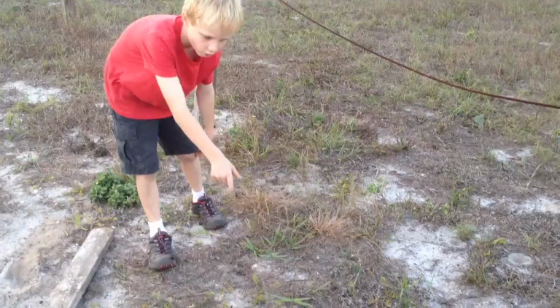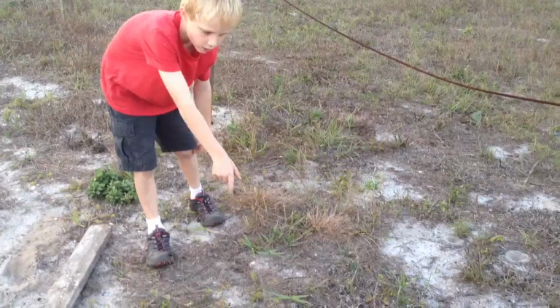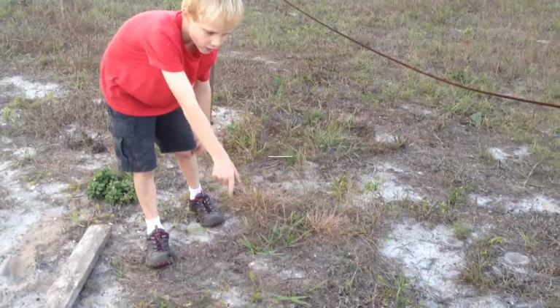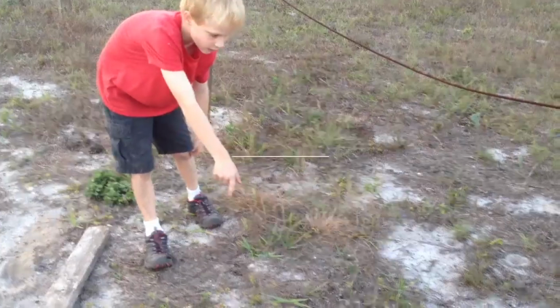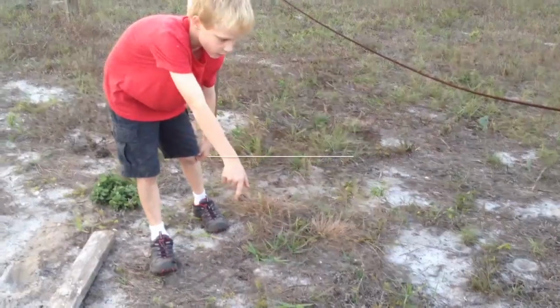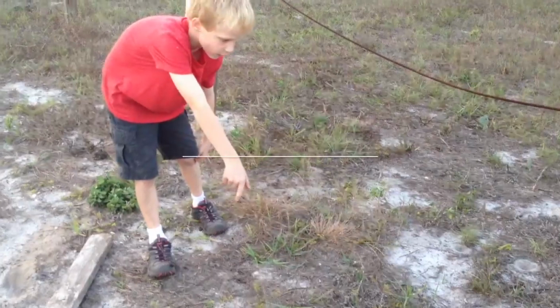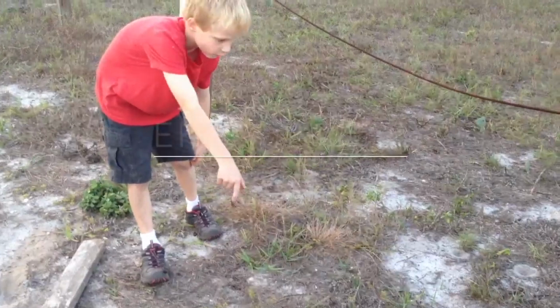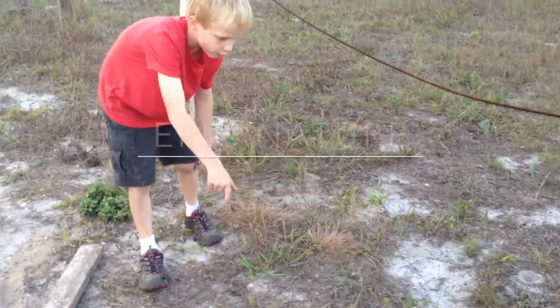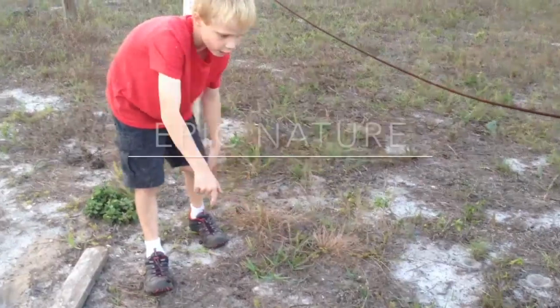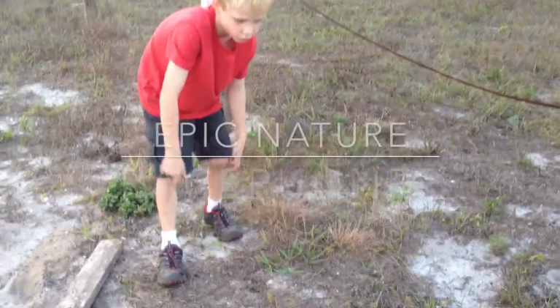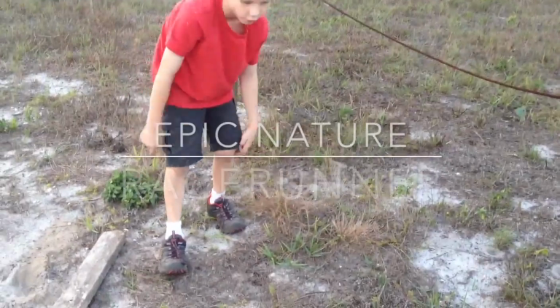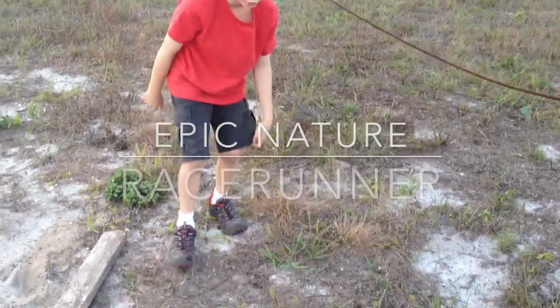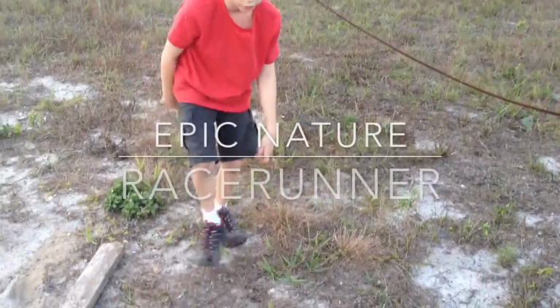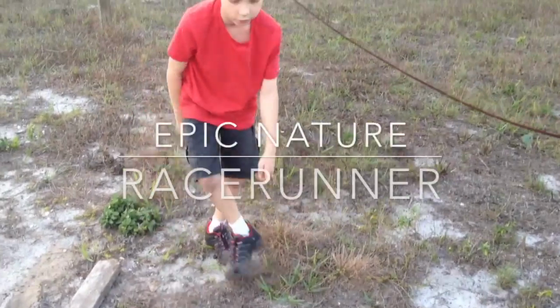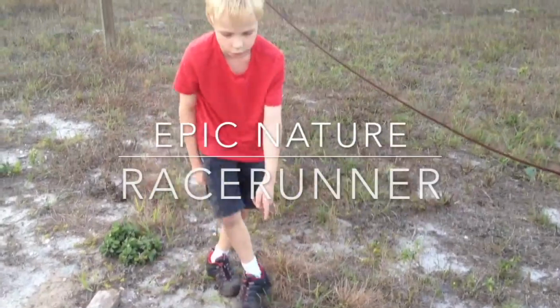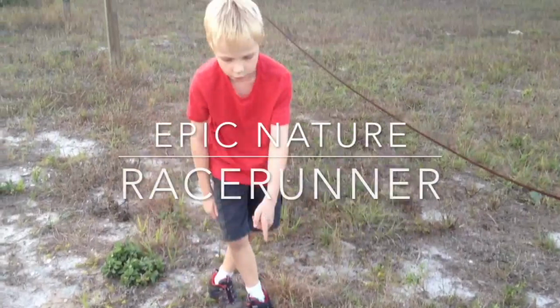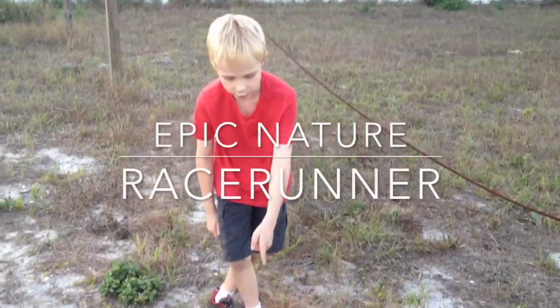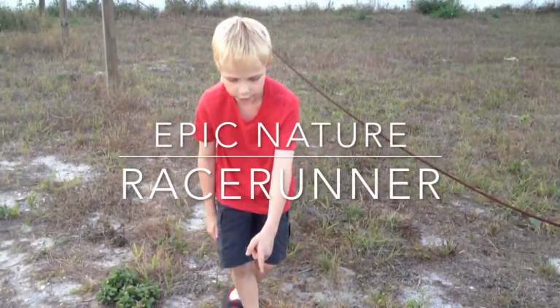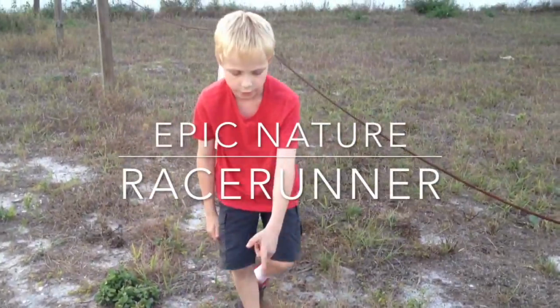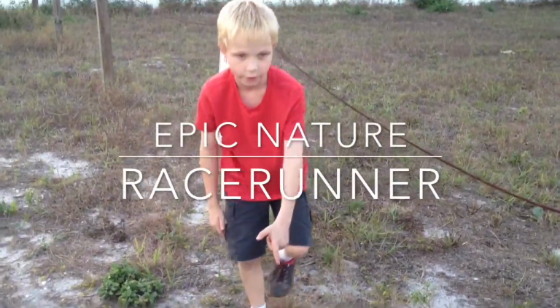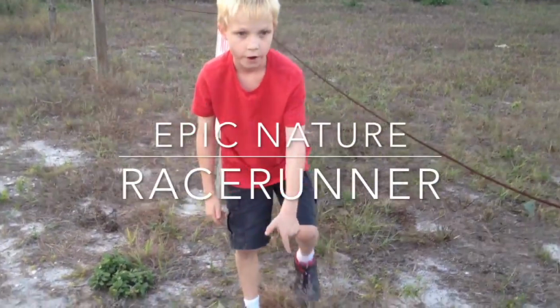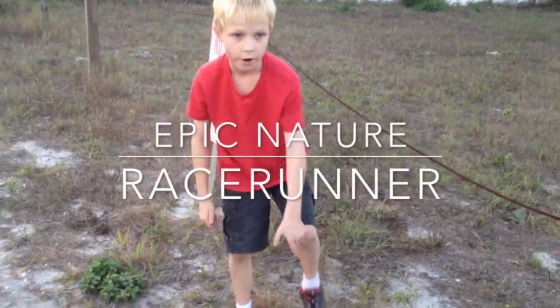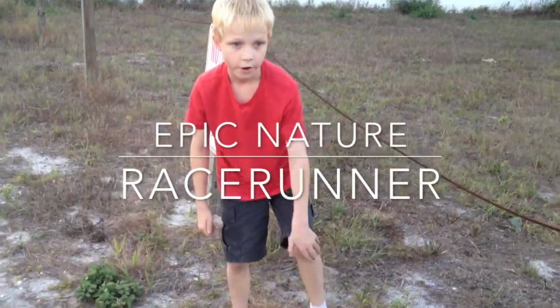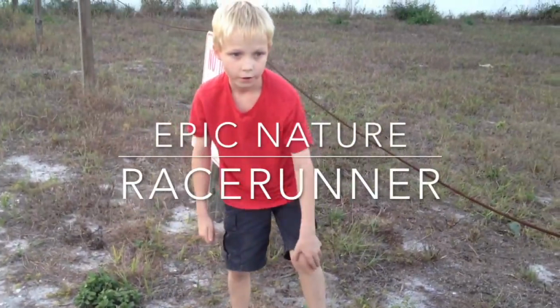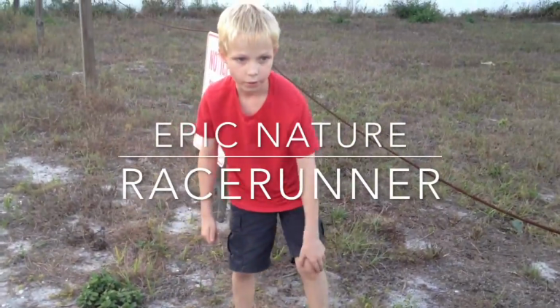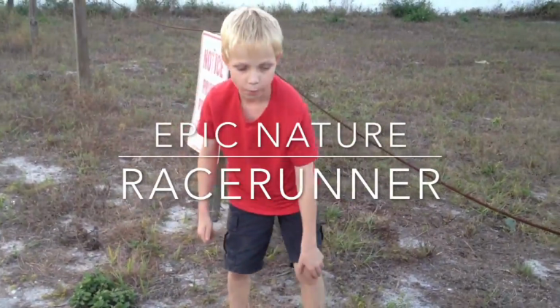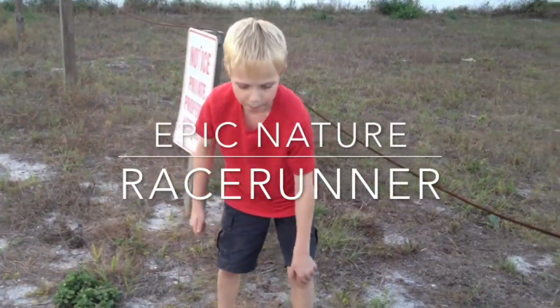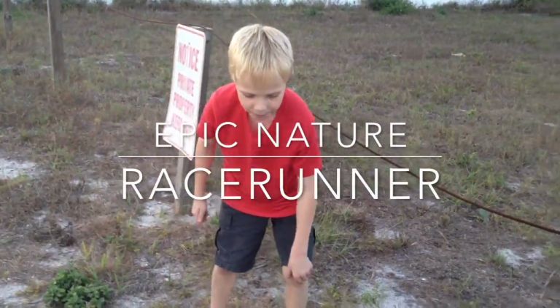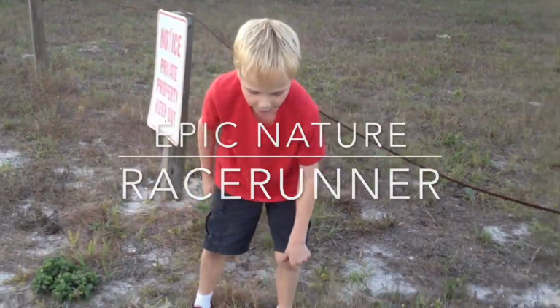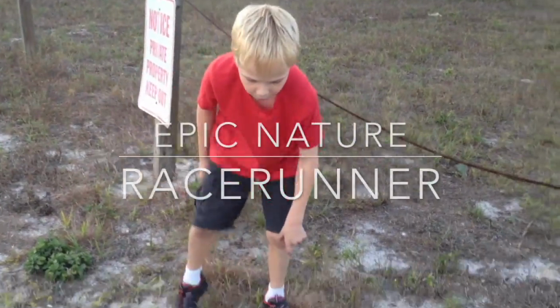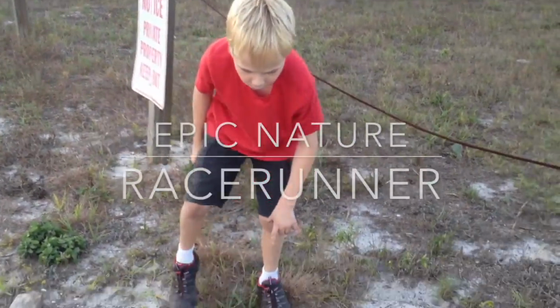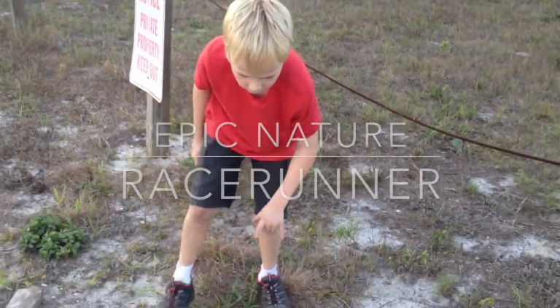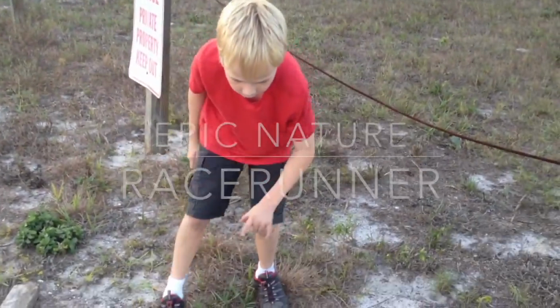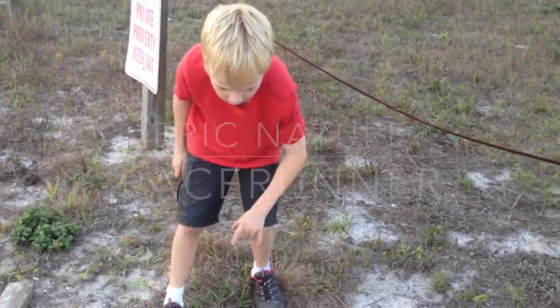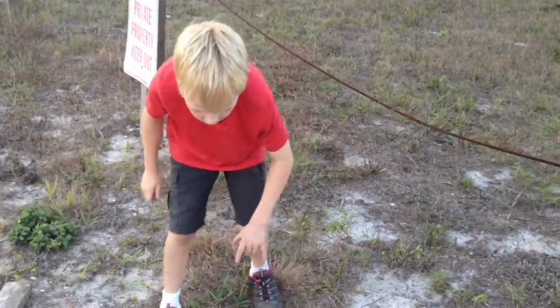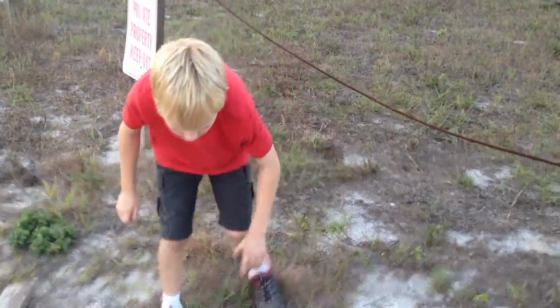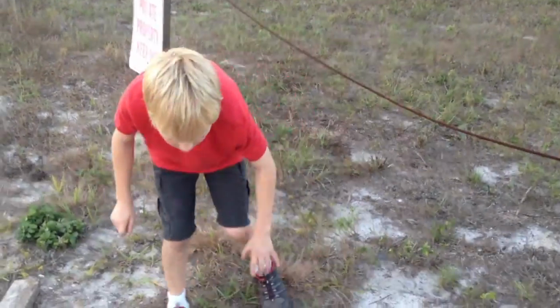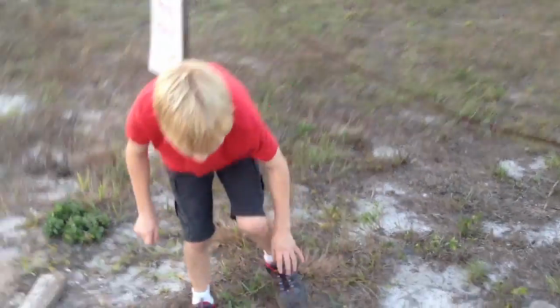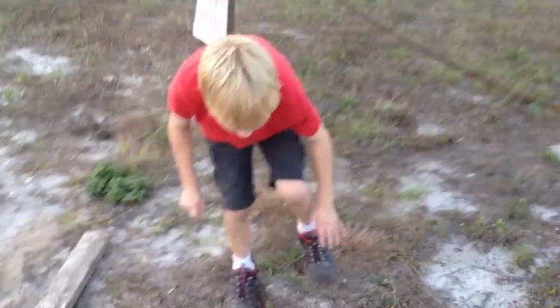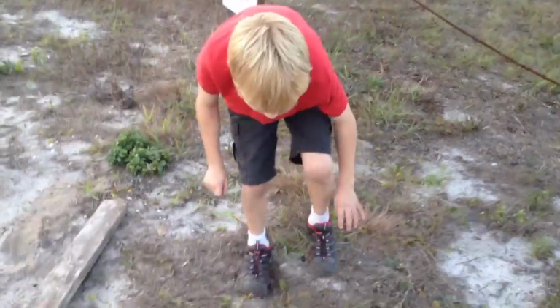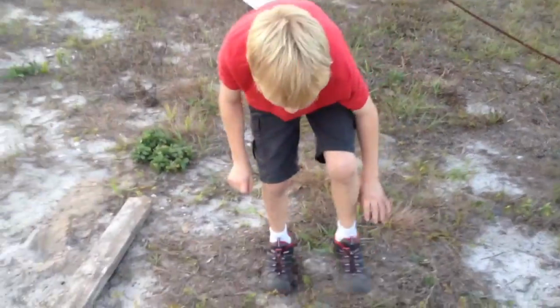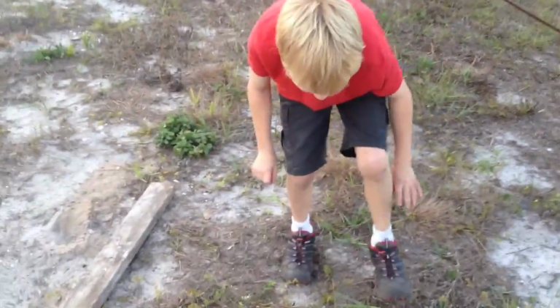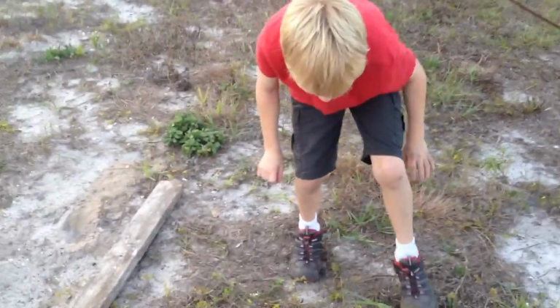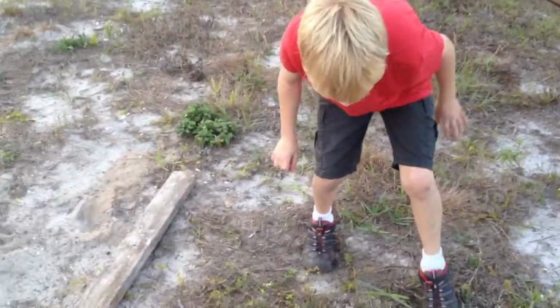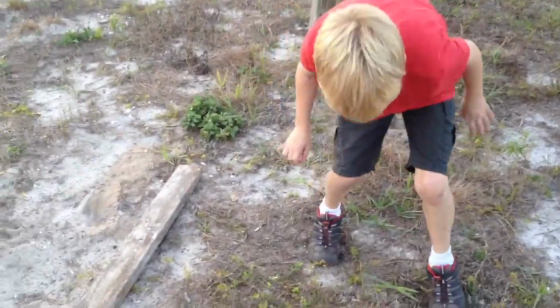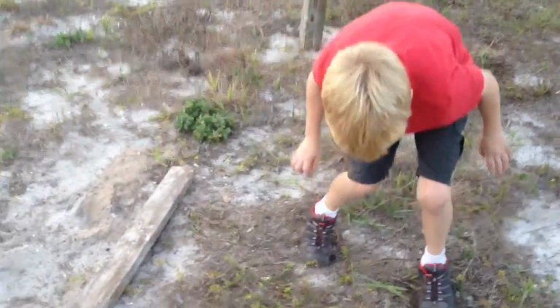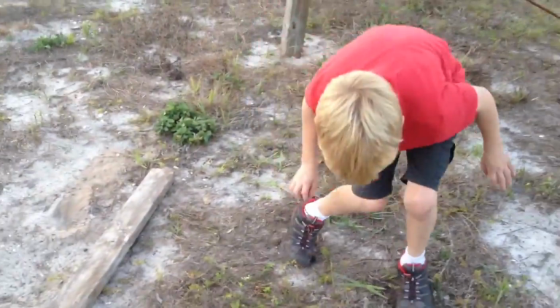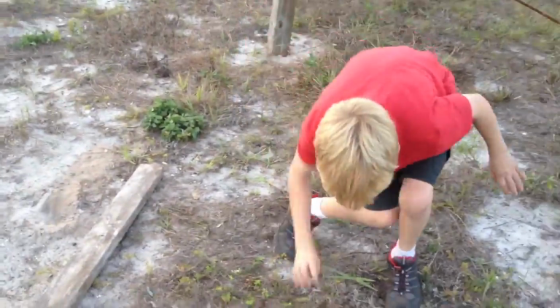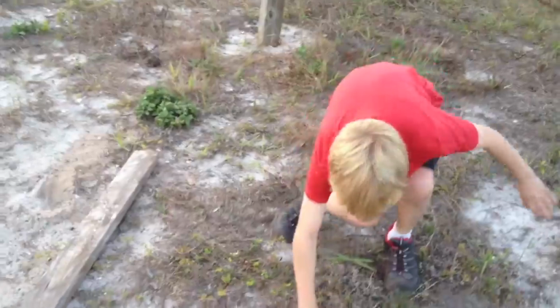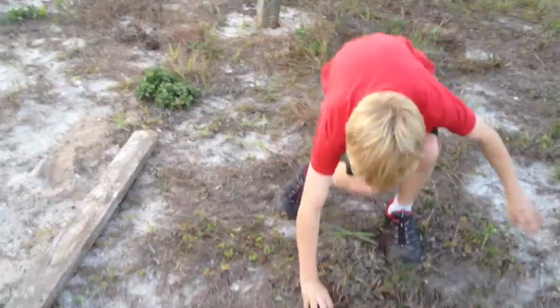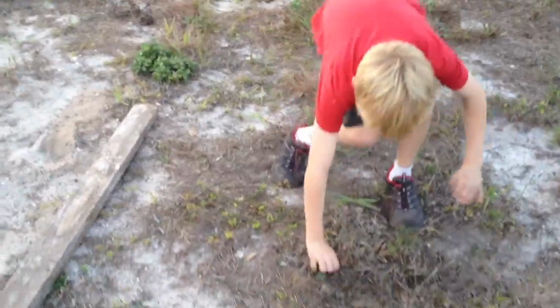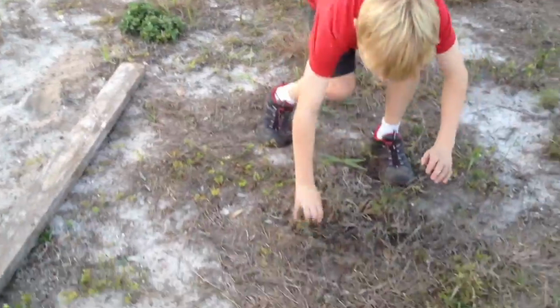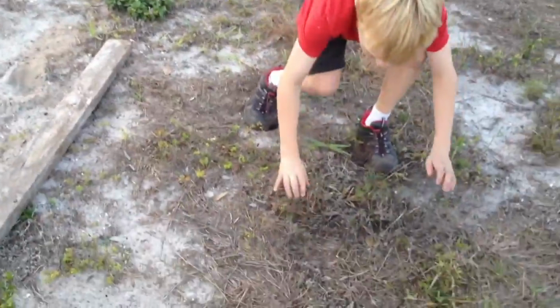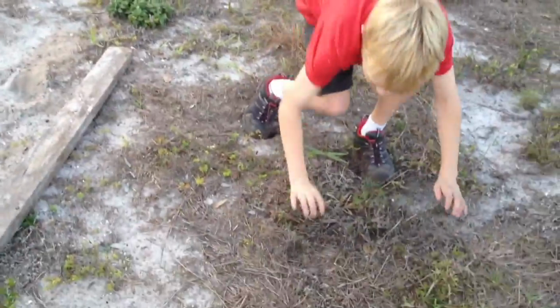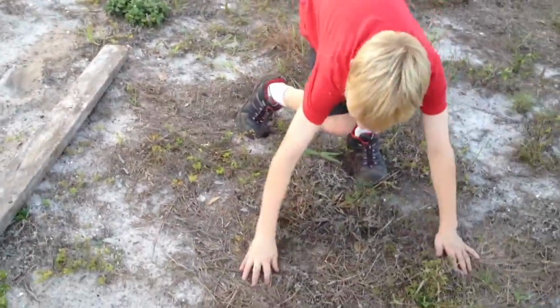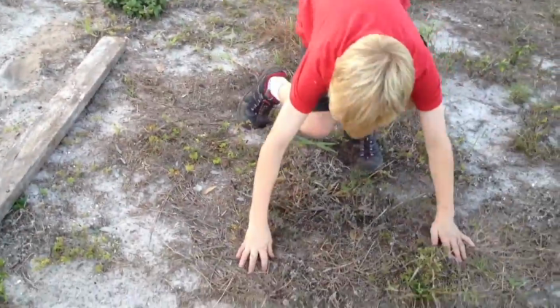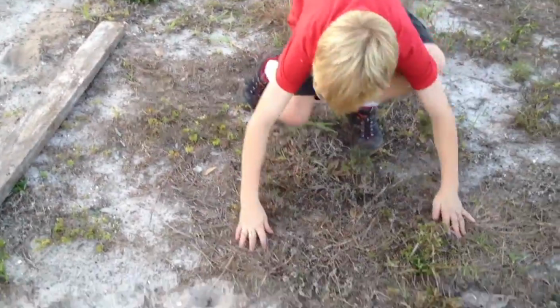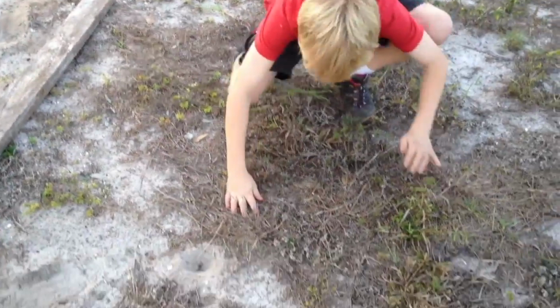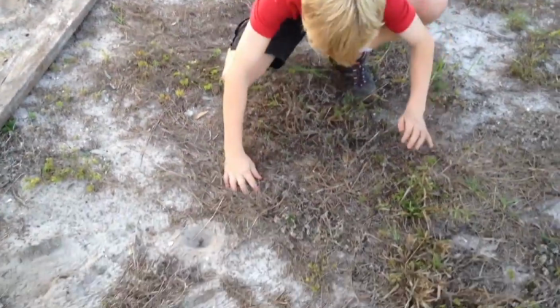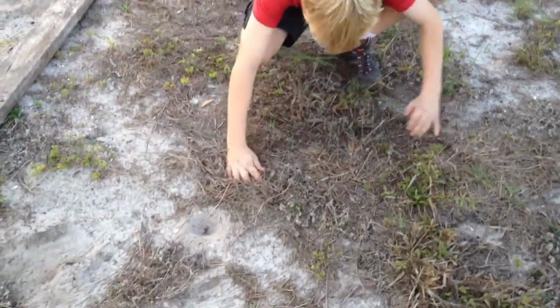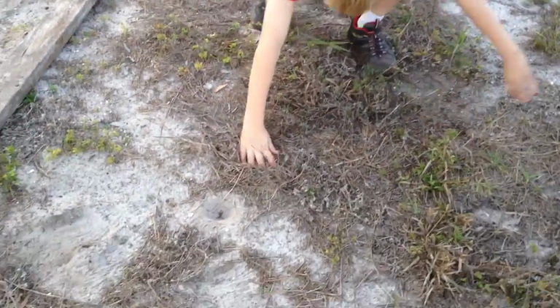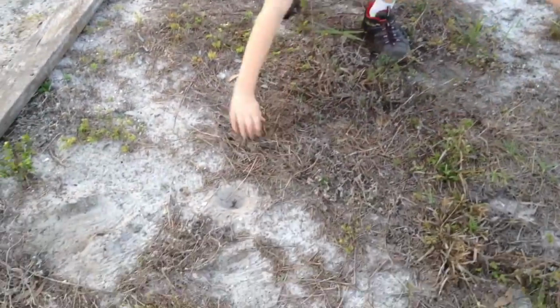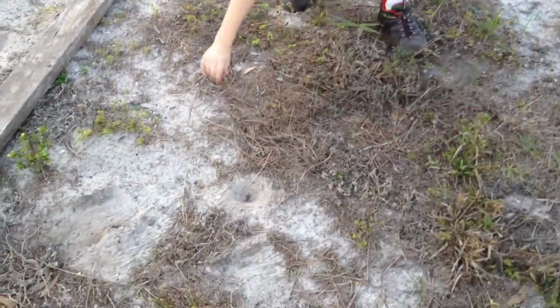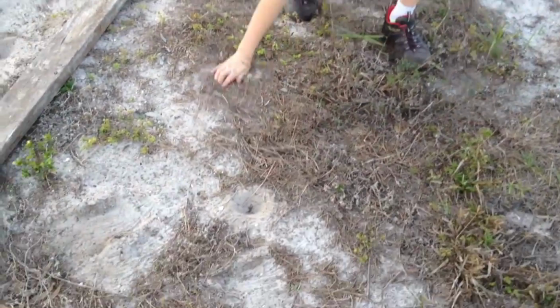A six-line race runner — a whip tail — is right here. I'm going to try and... oh! He's getting away!